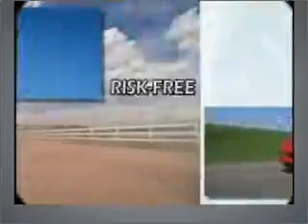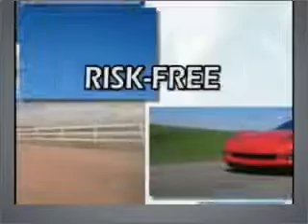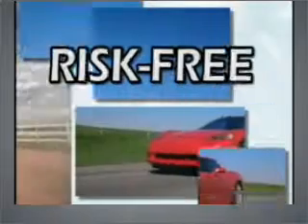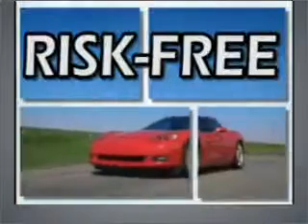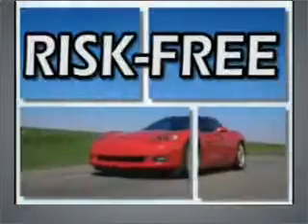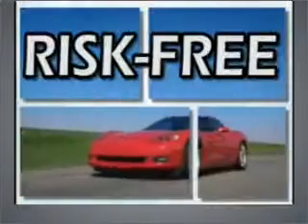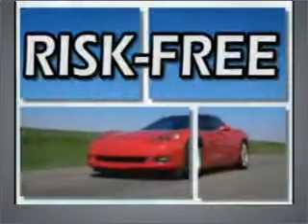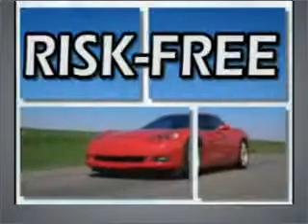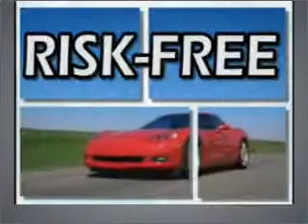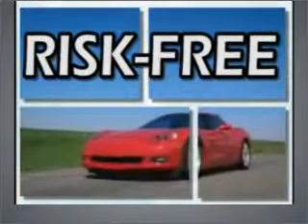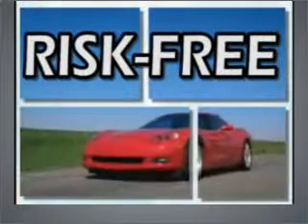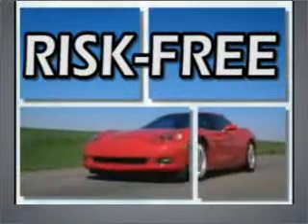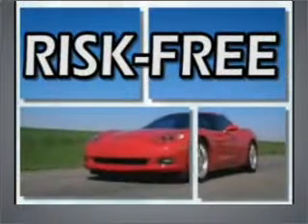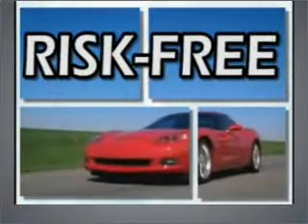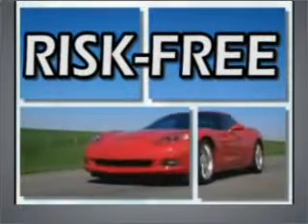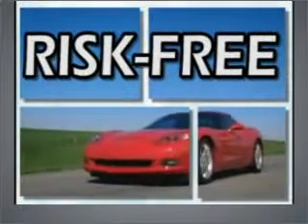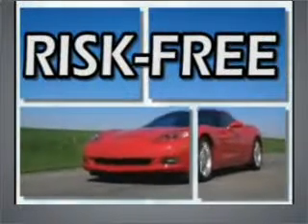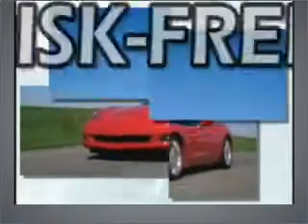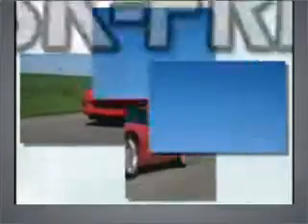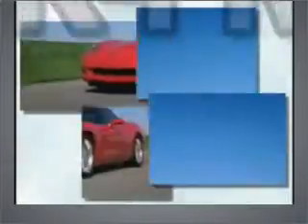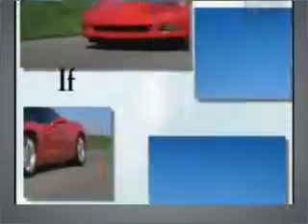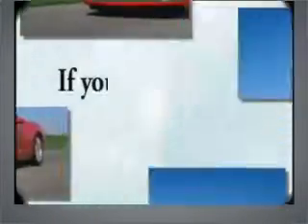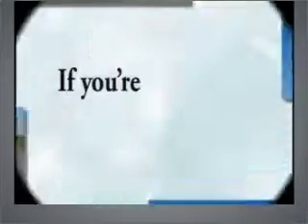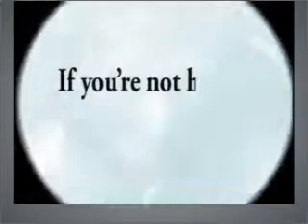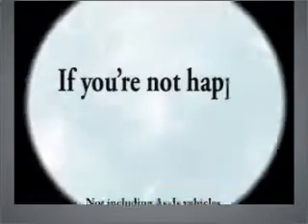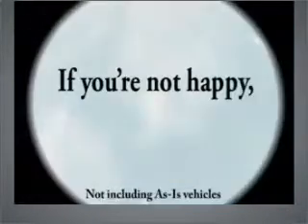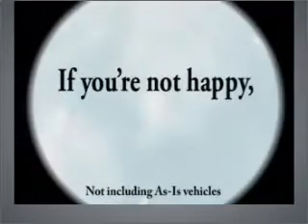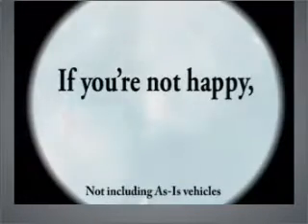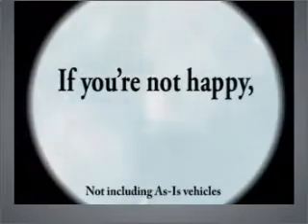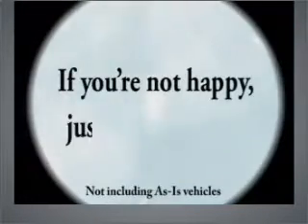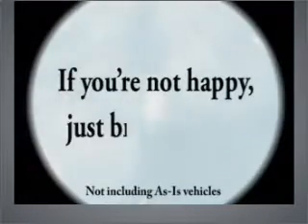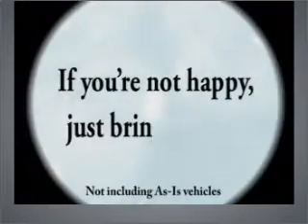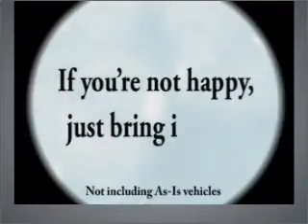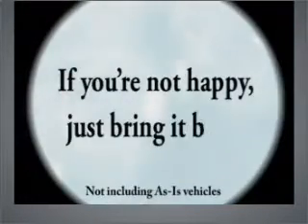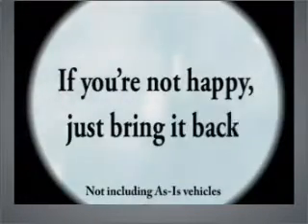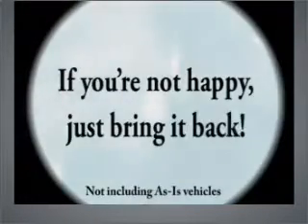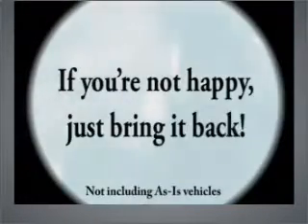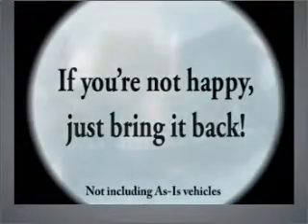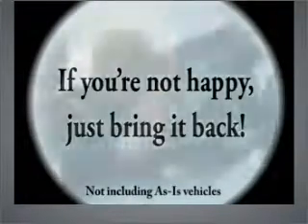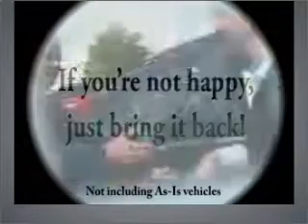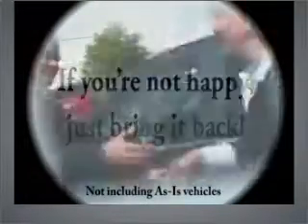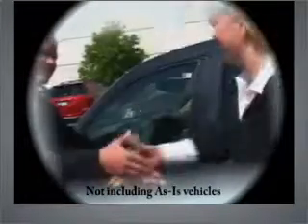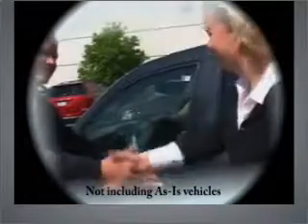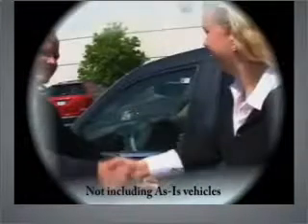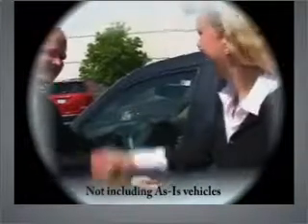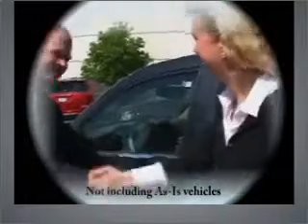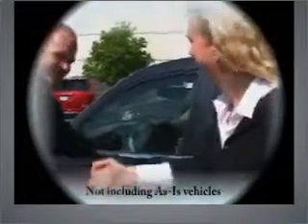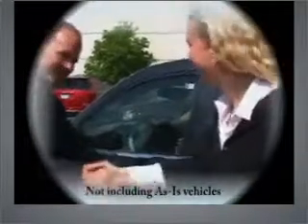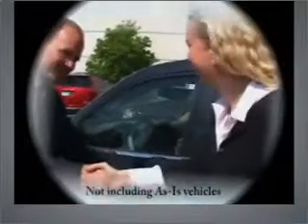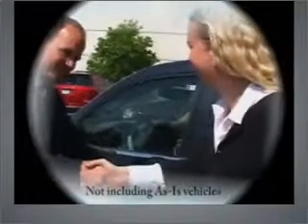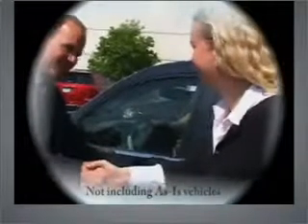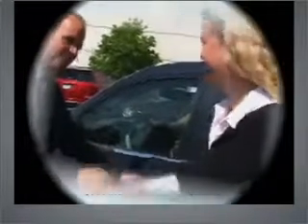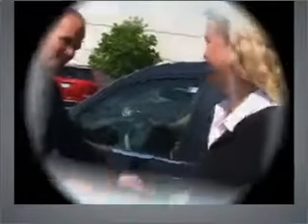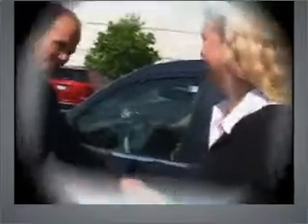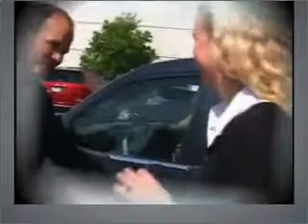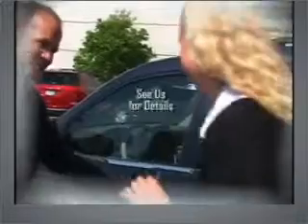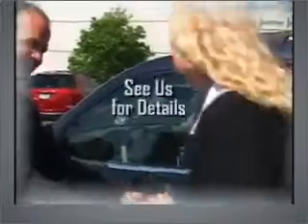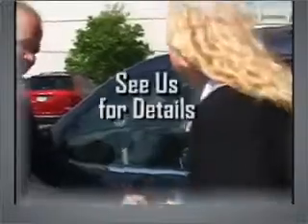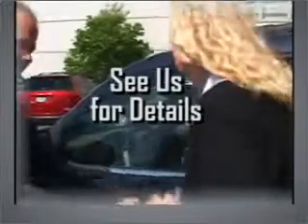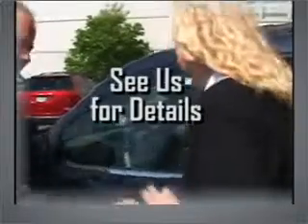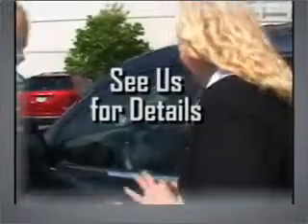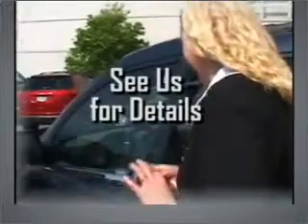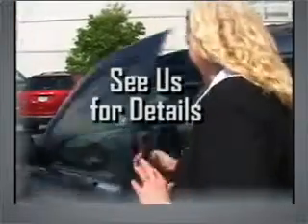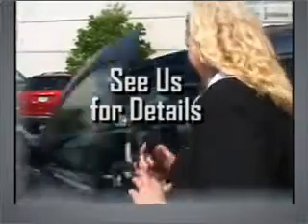Because it's risk-free. You heard right. If you're not happy, just bring it back. Who else is going to do that for you? See us for details.